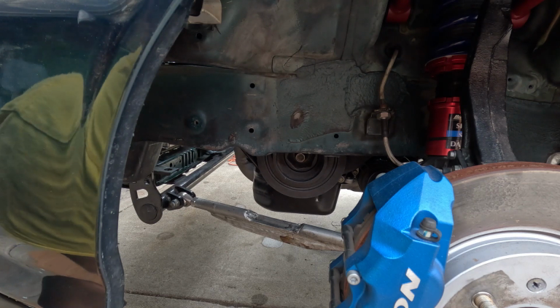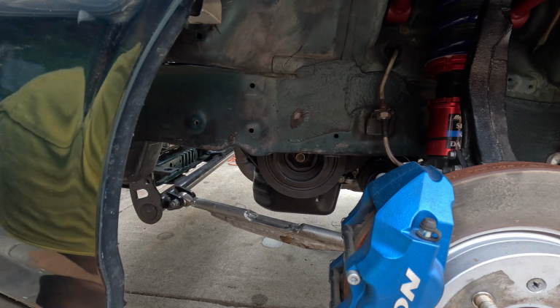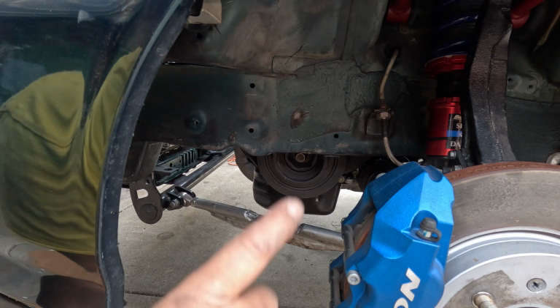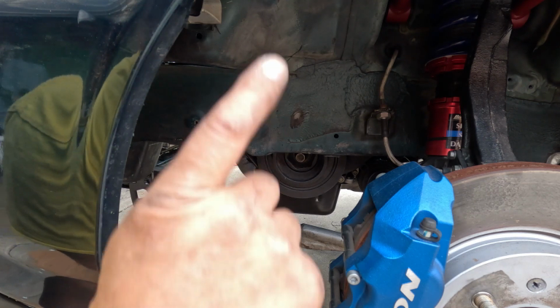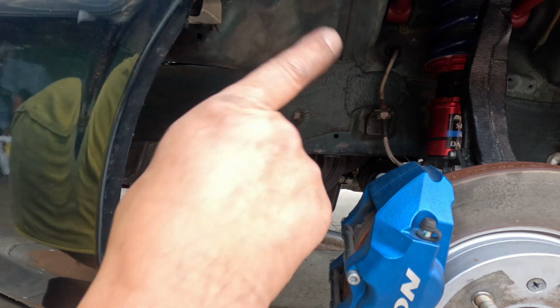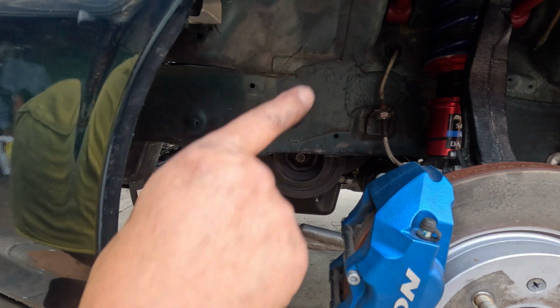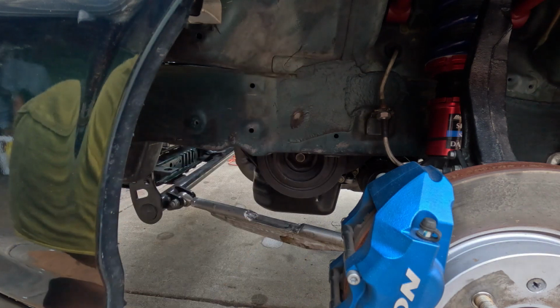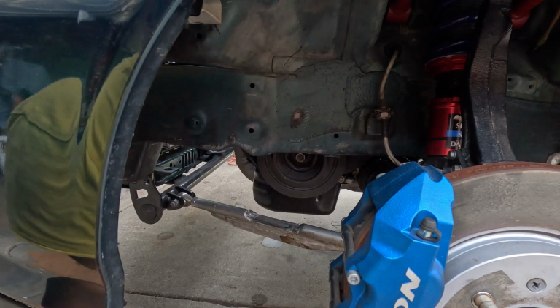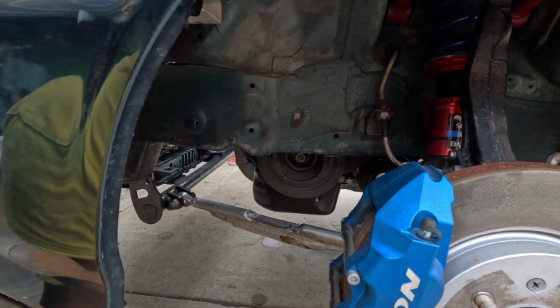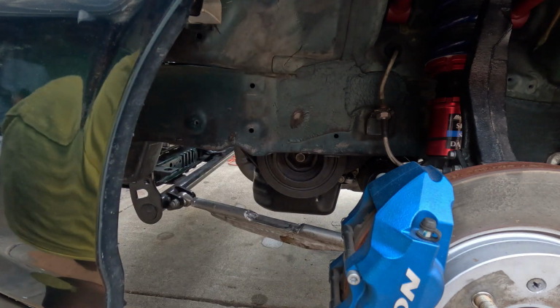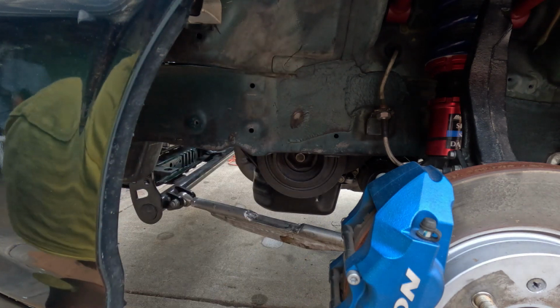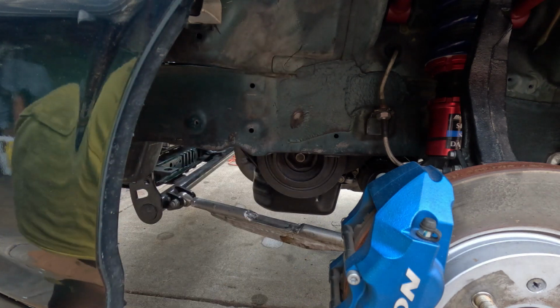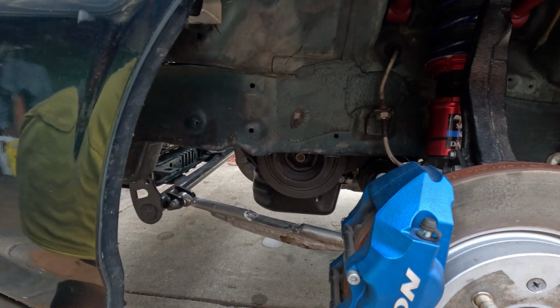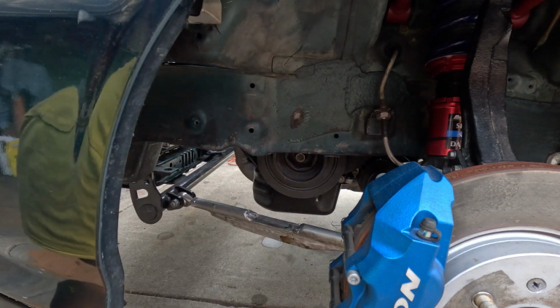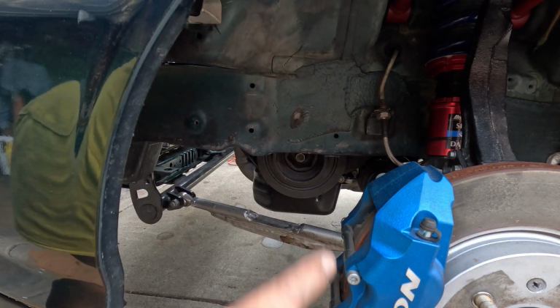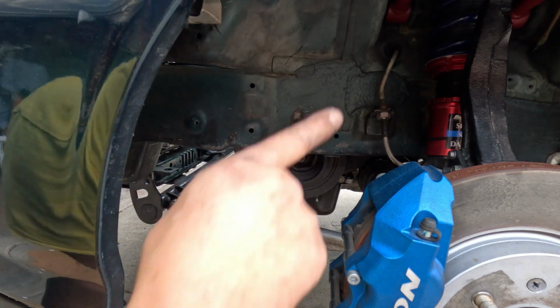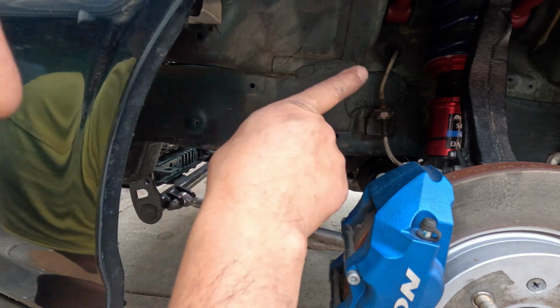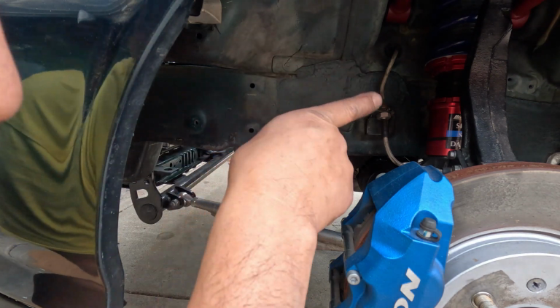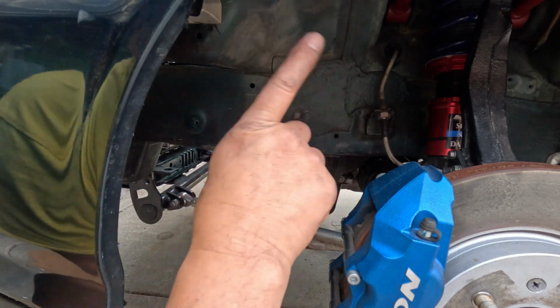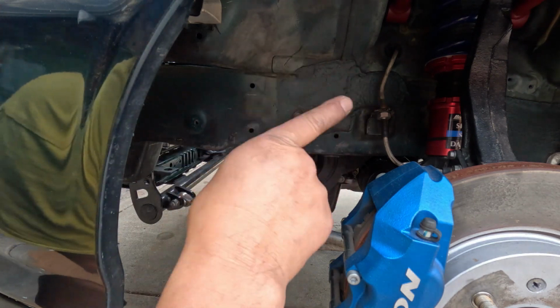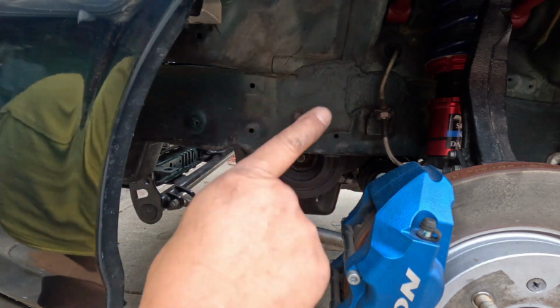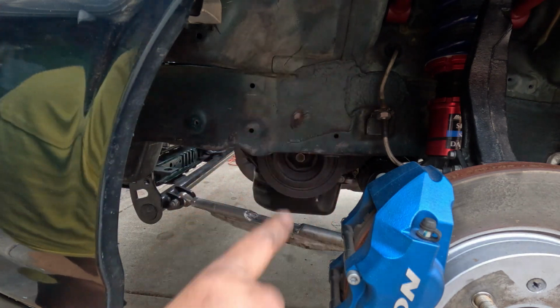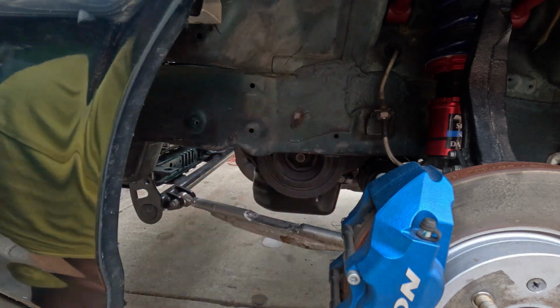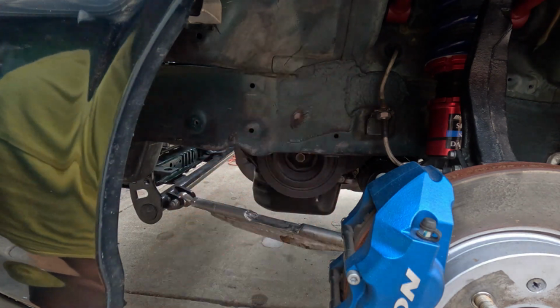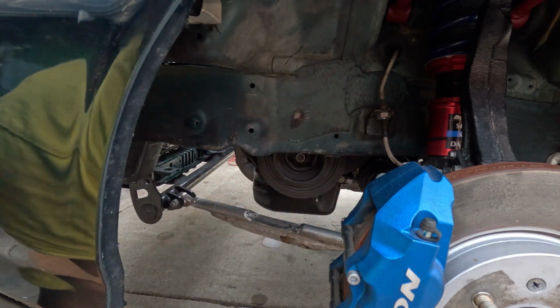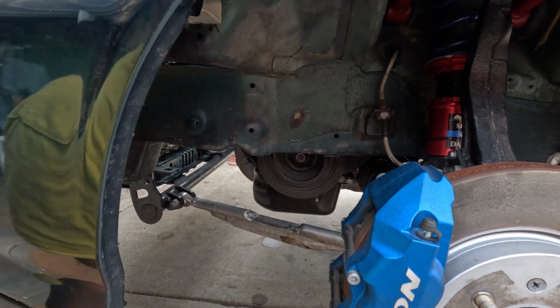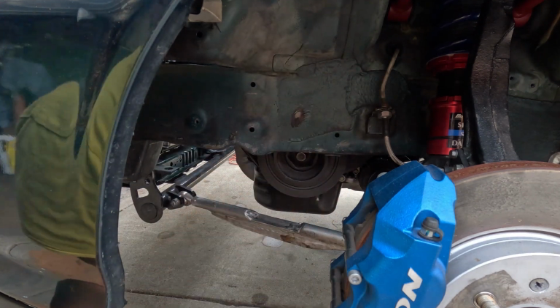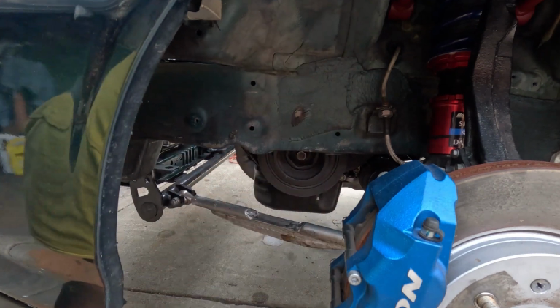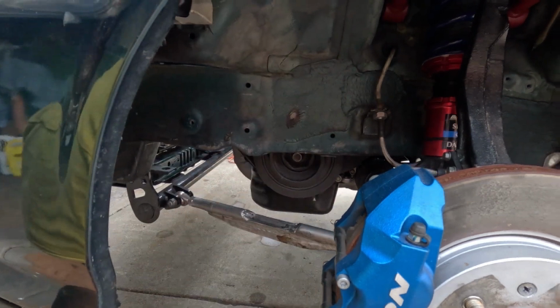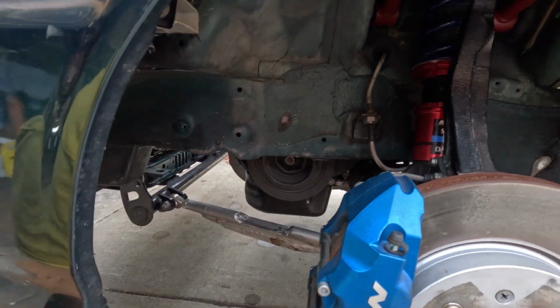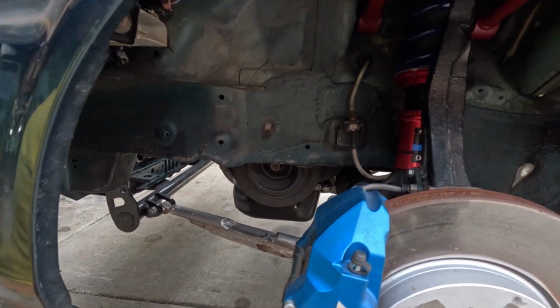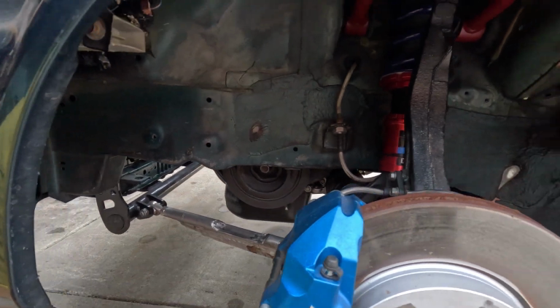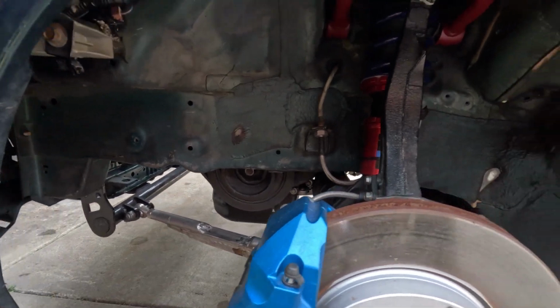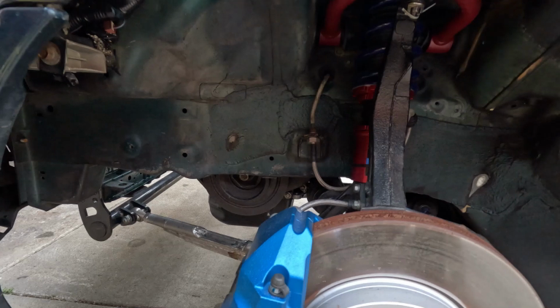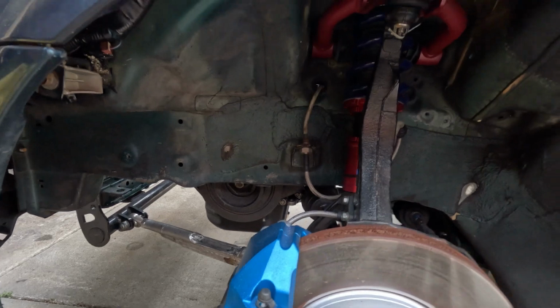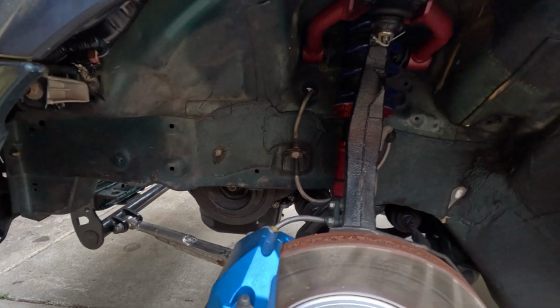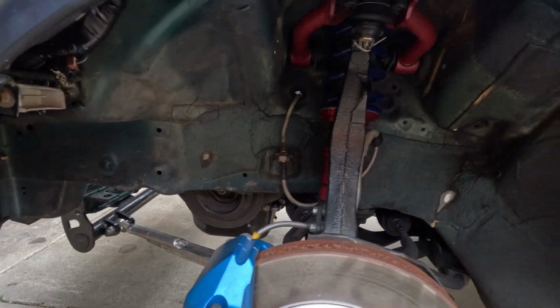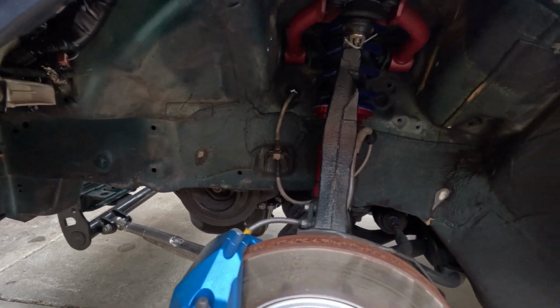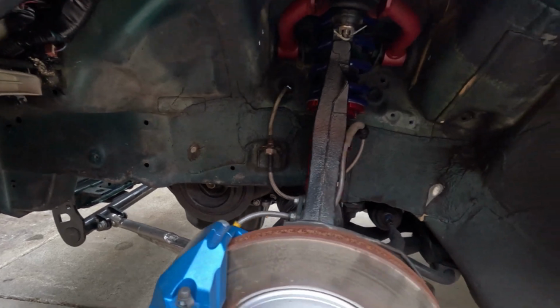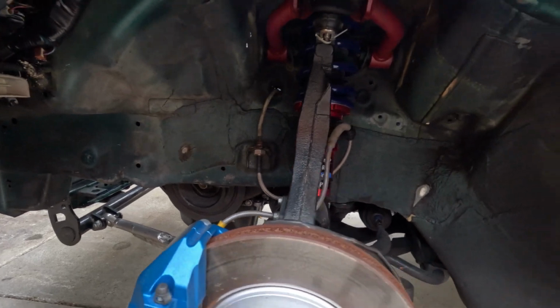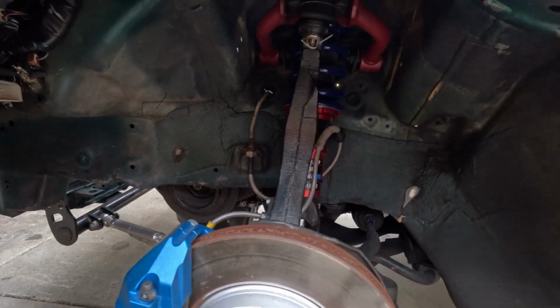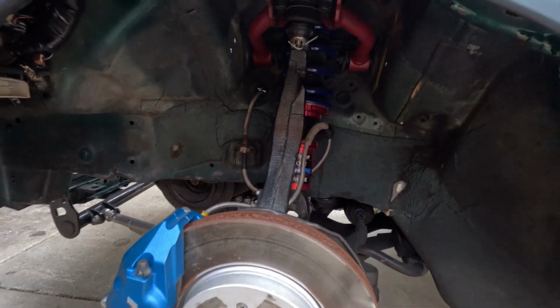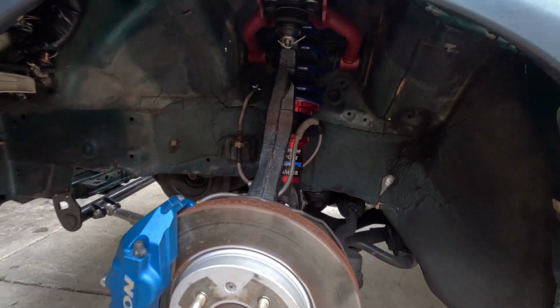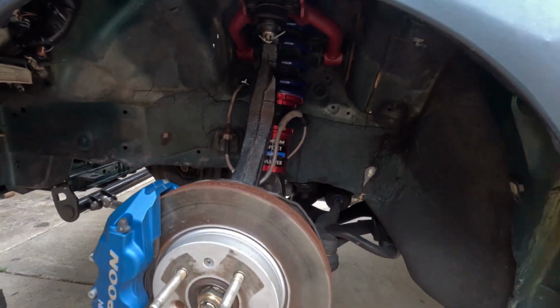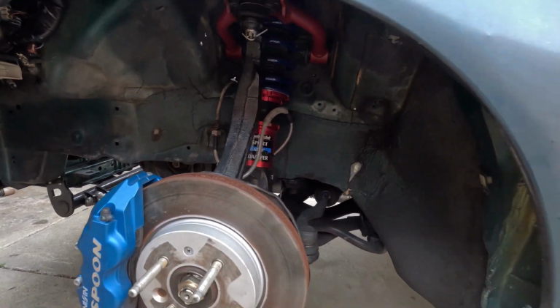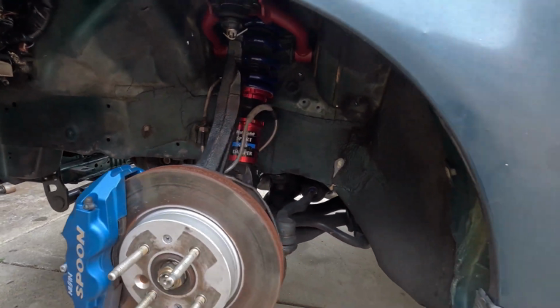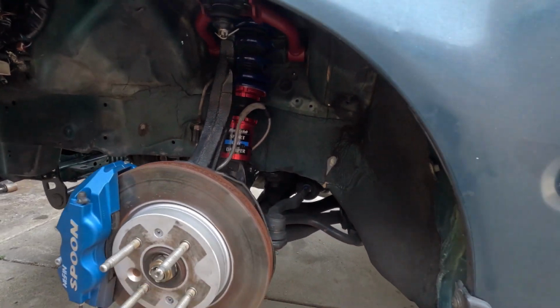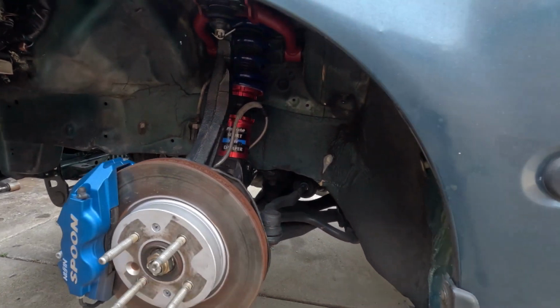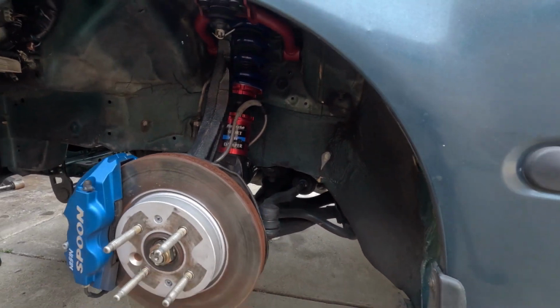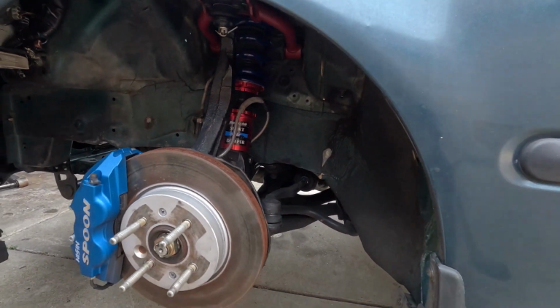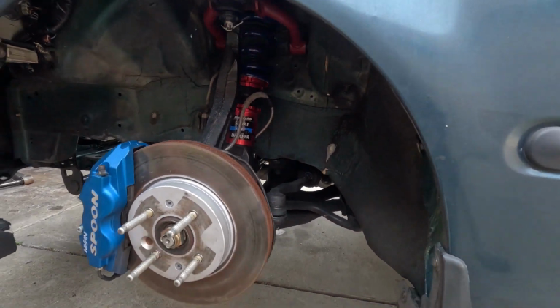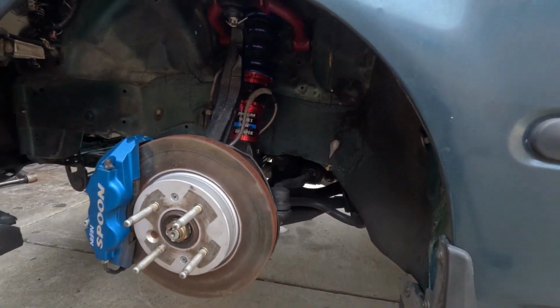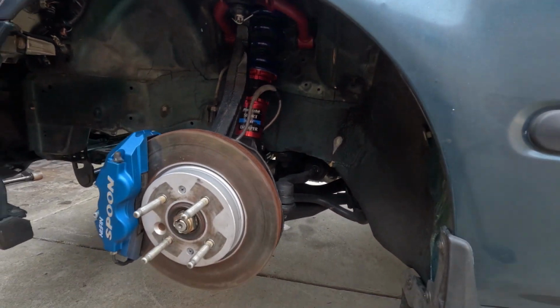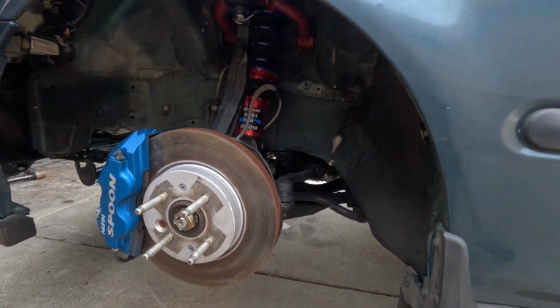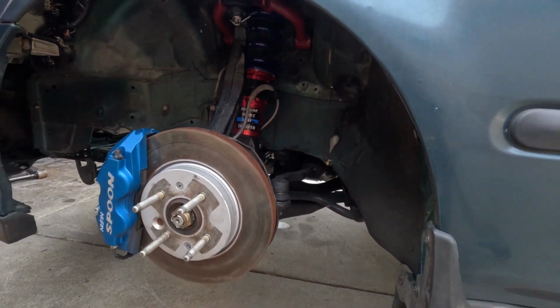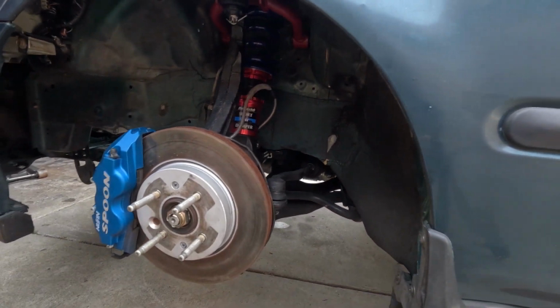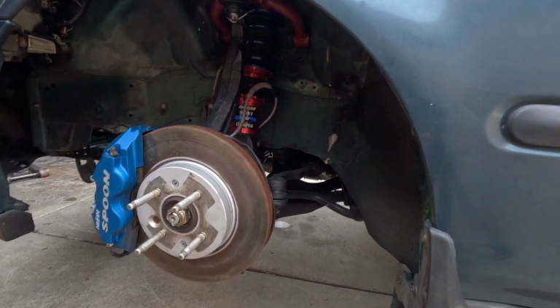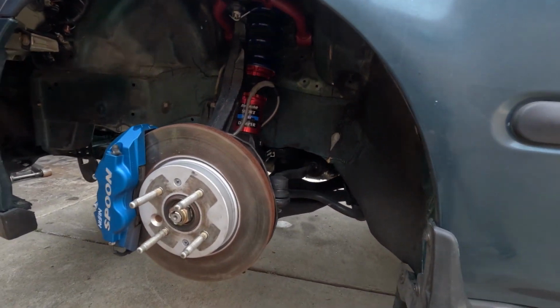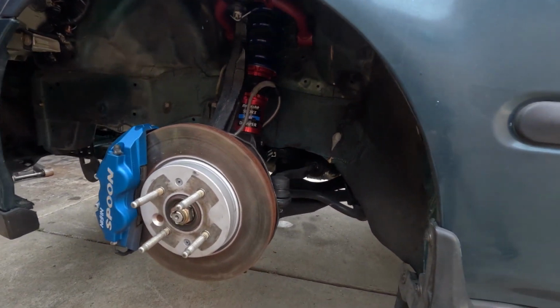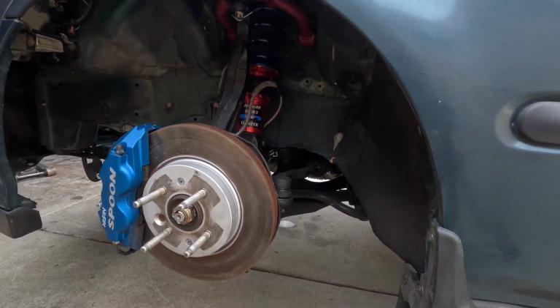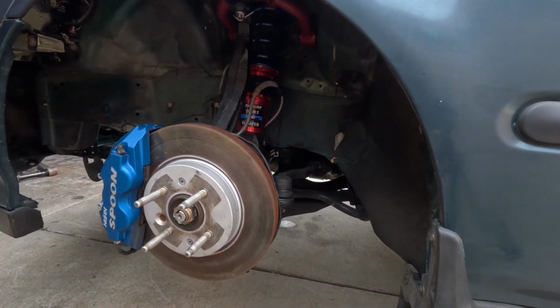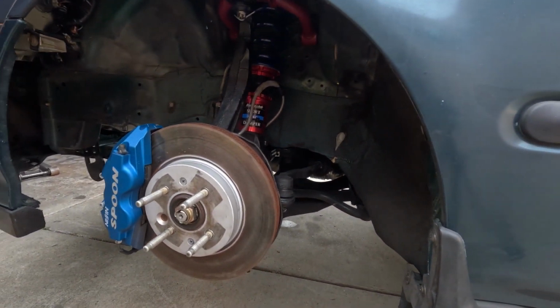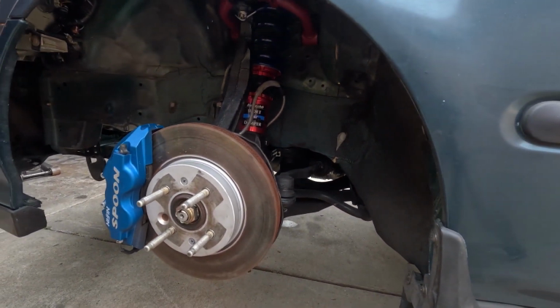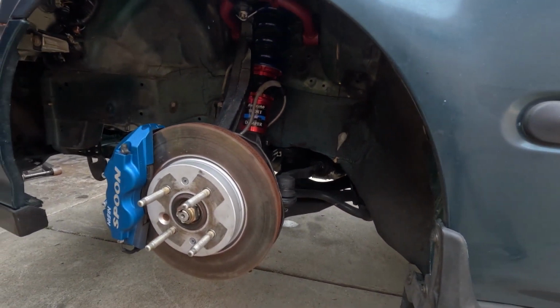Let me check the coilover on my suspension. Yeah, it's good.